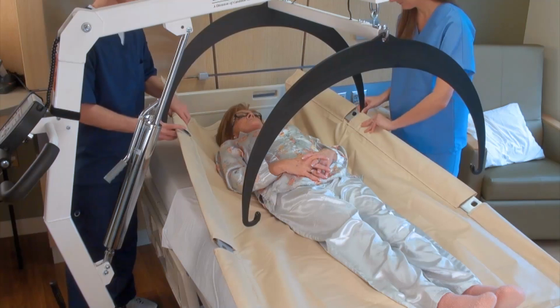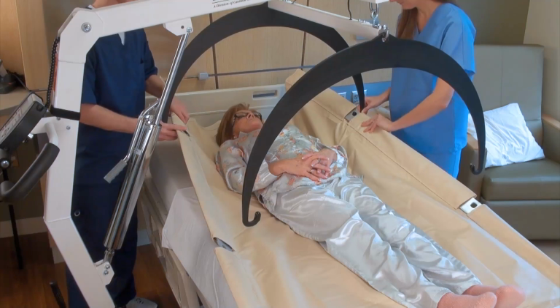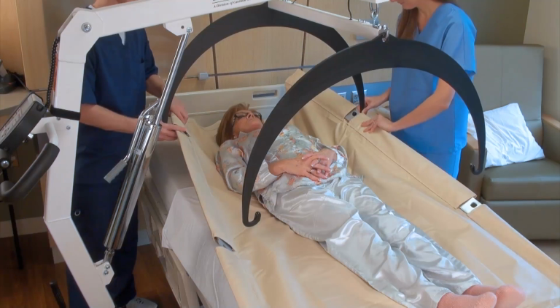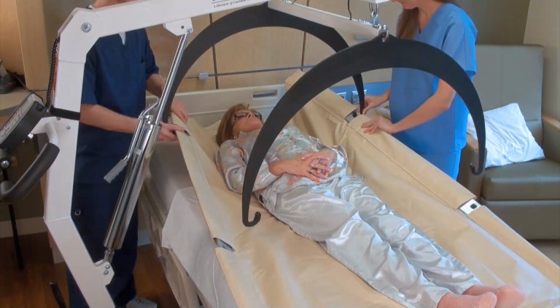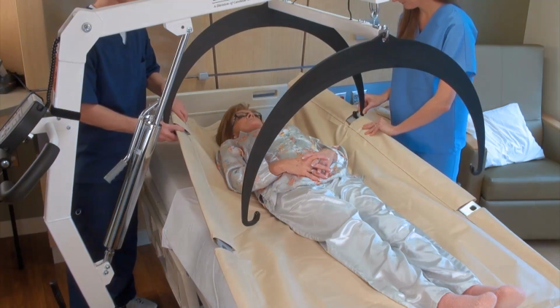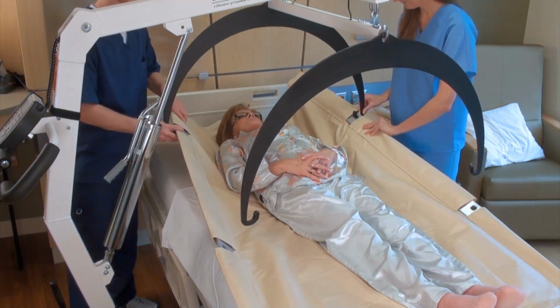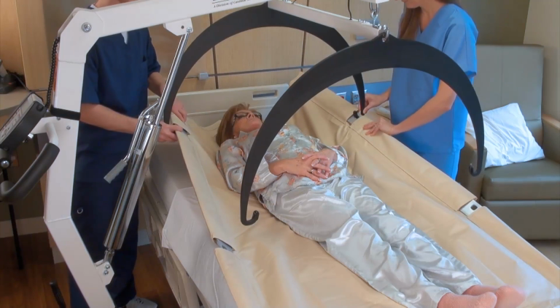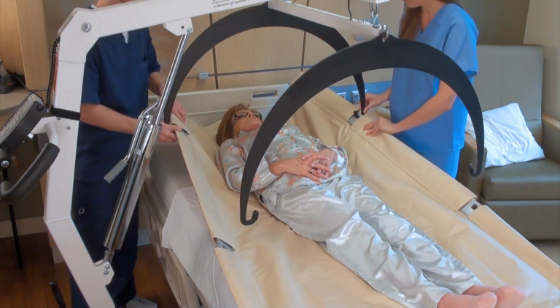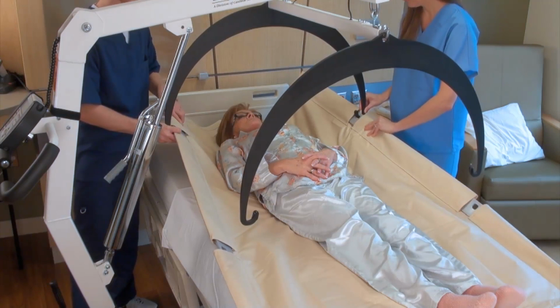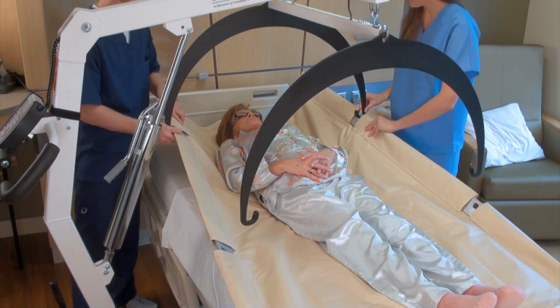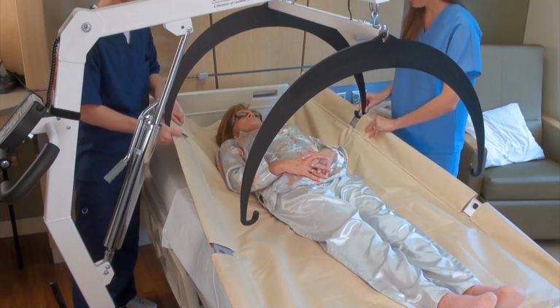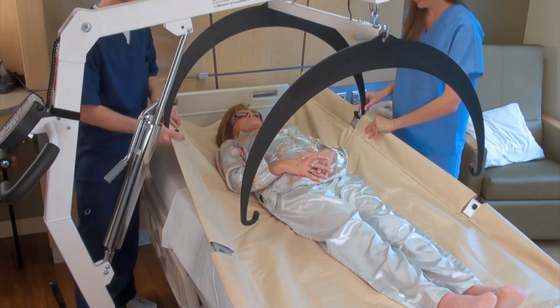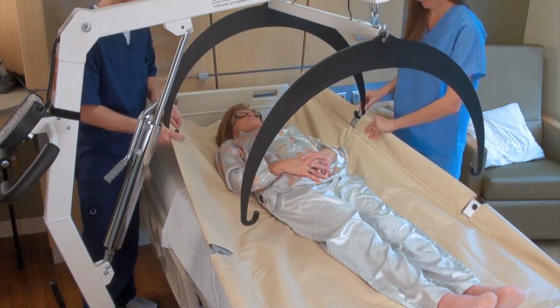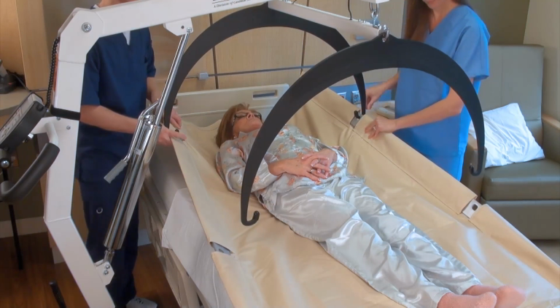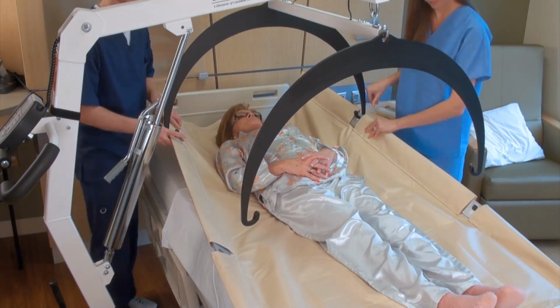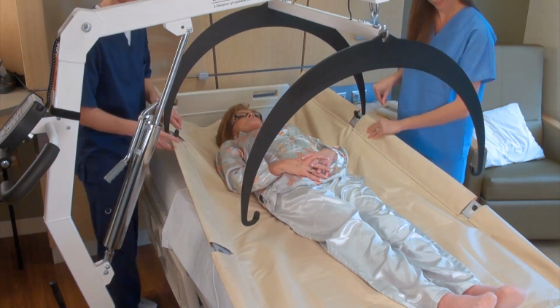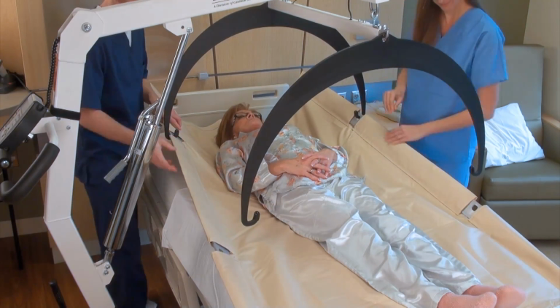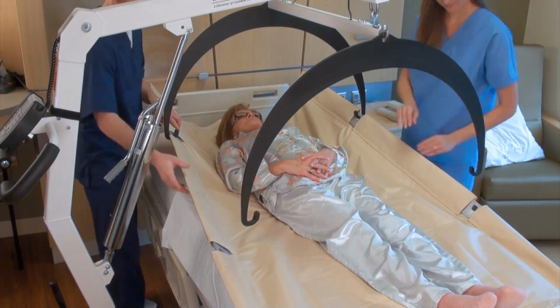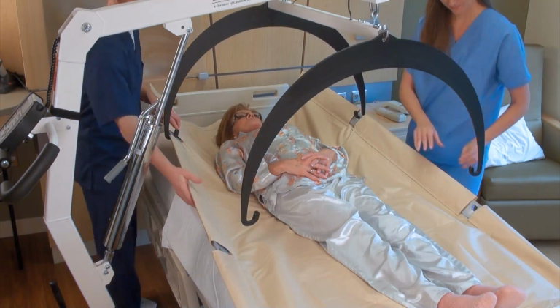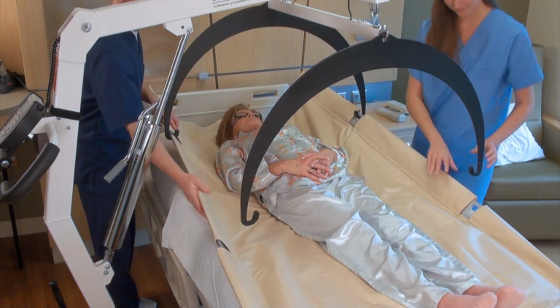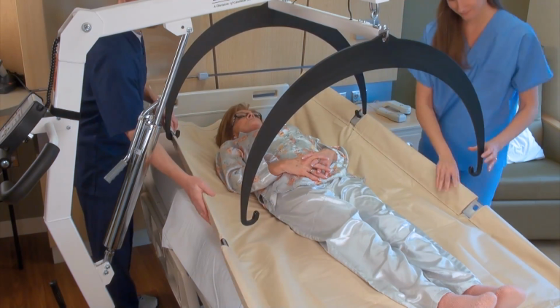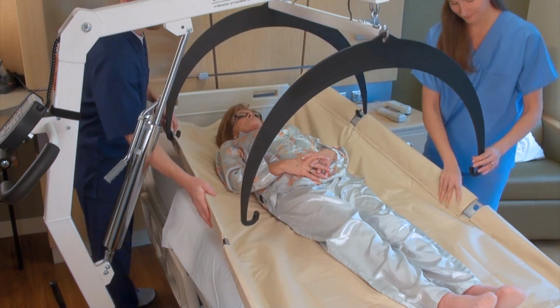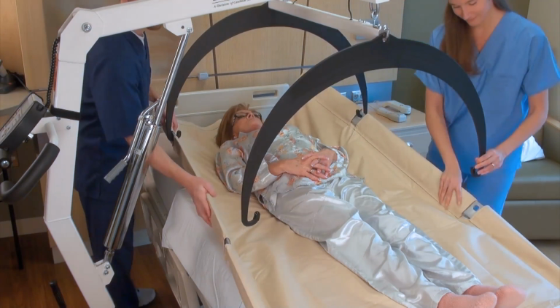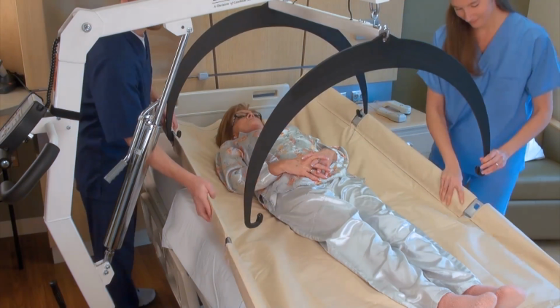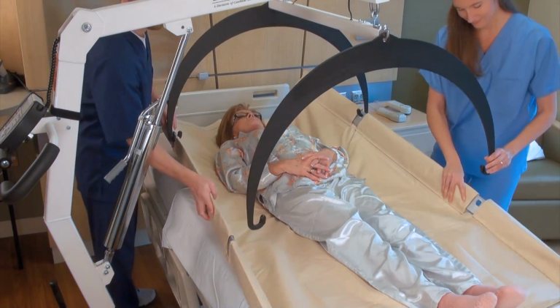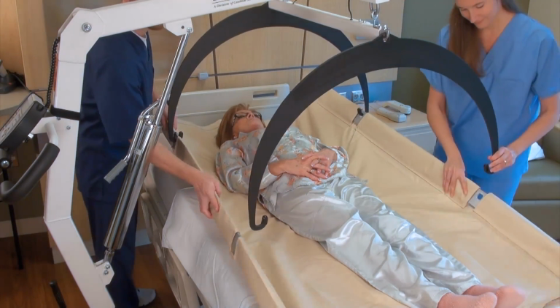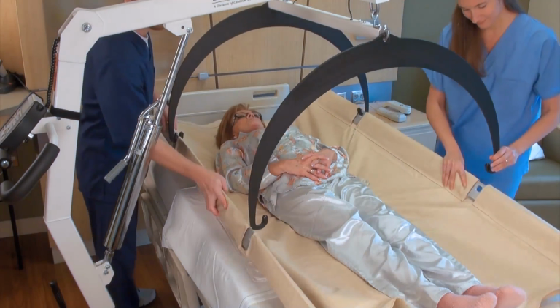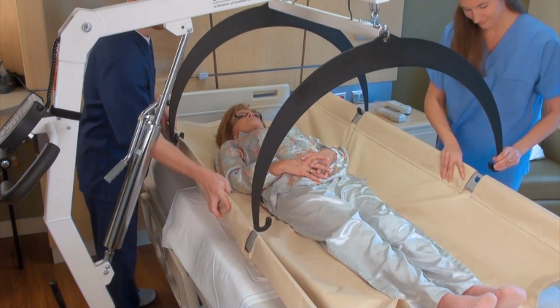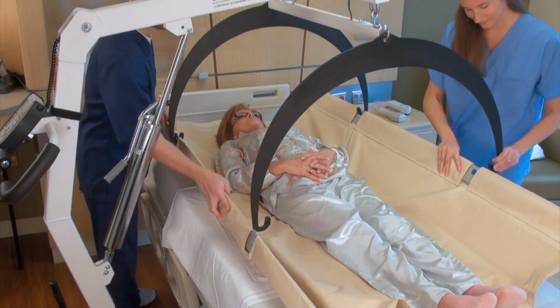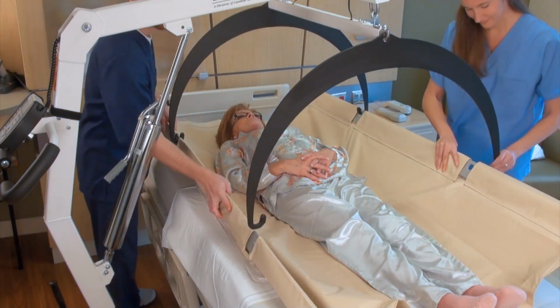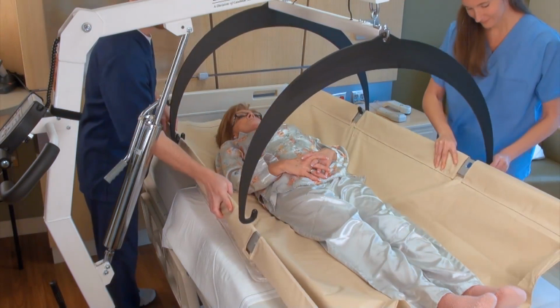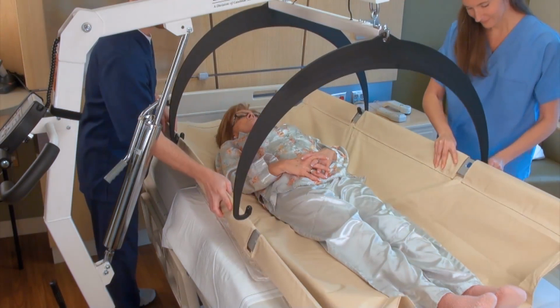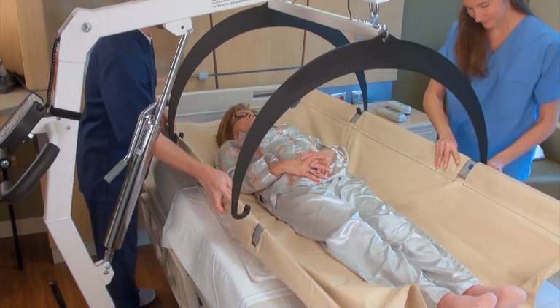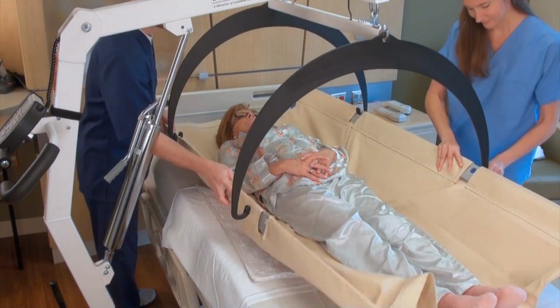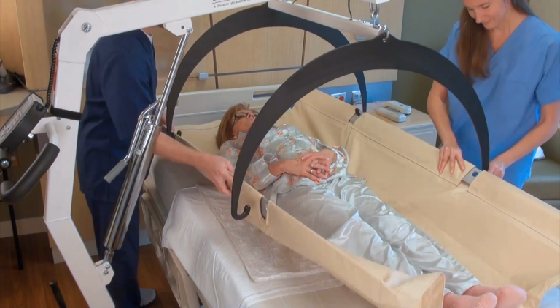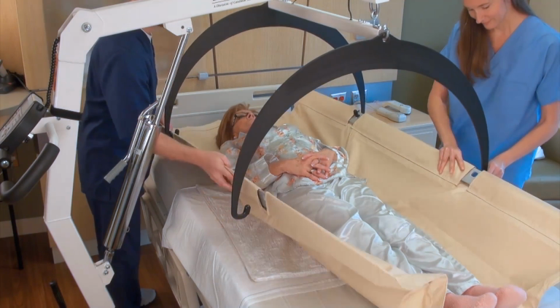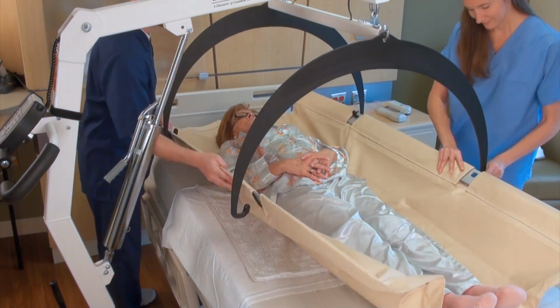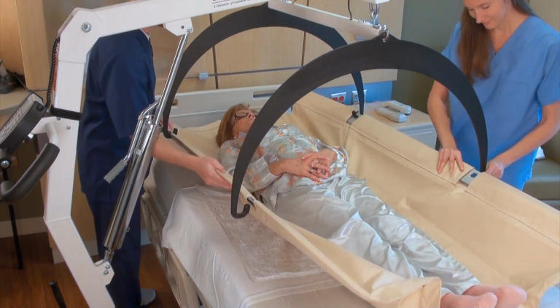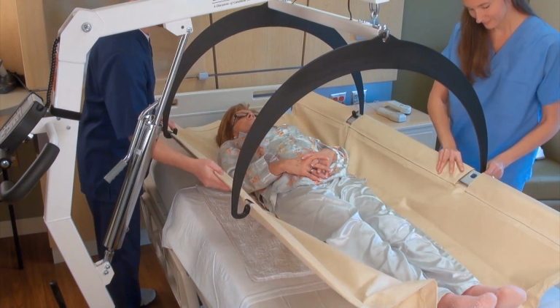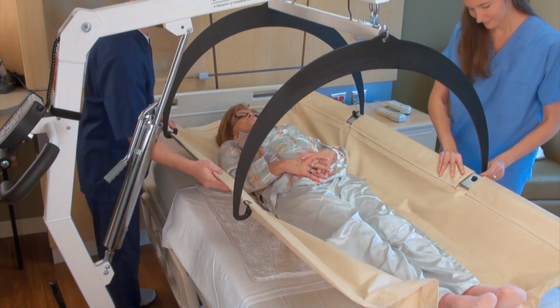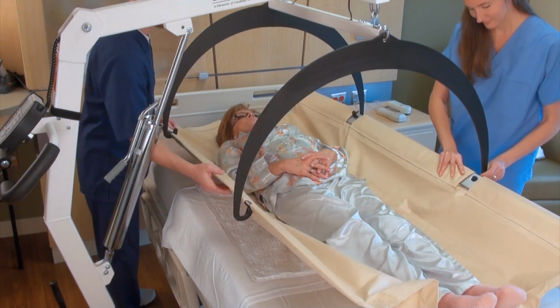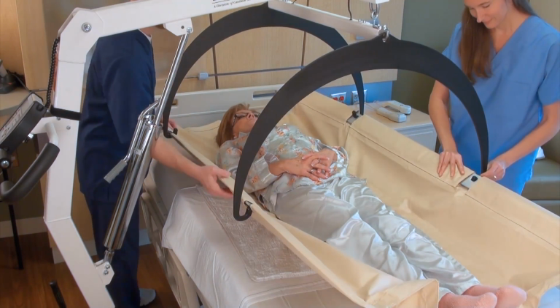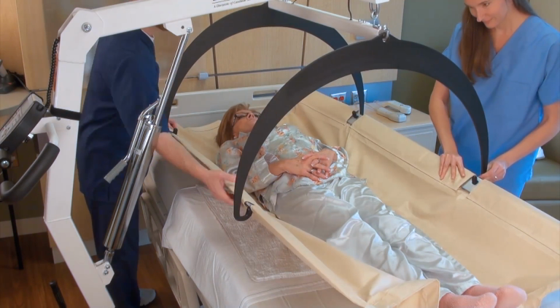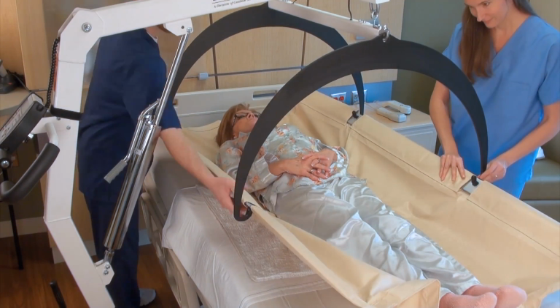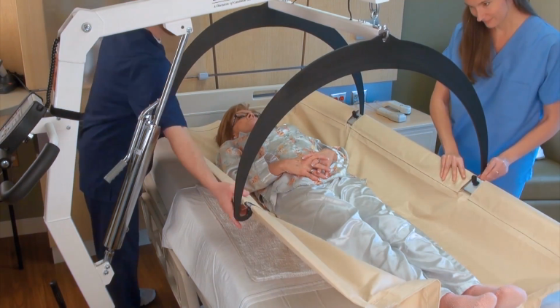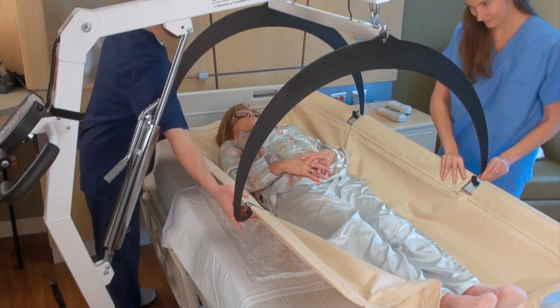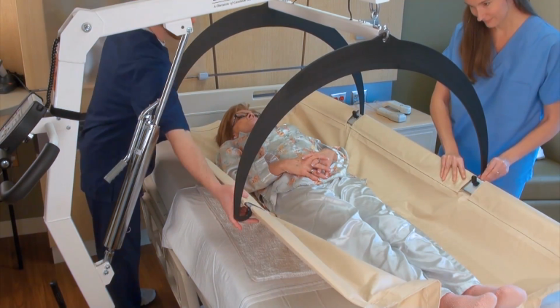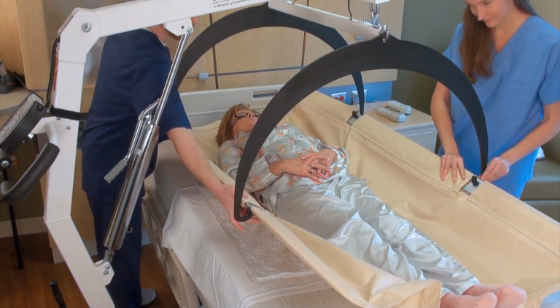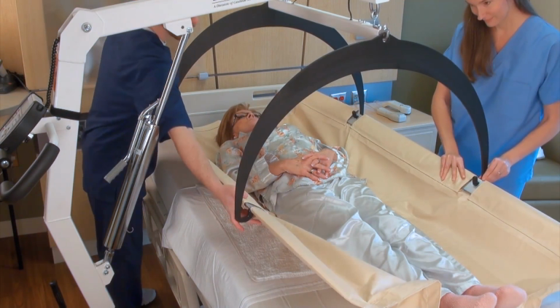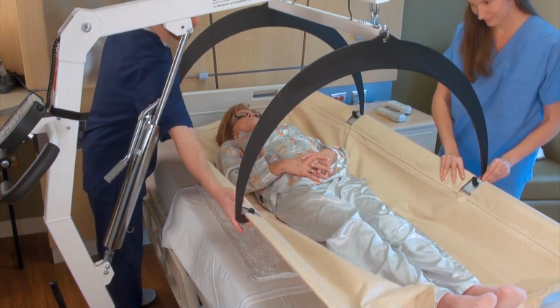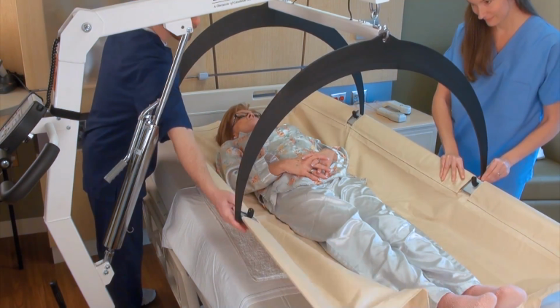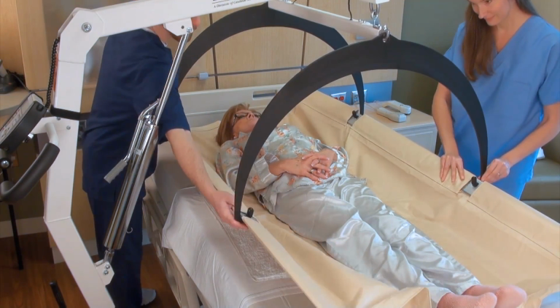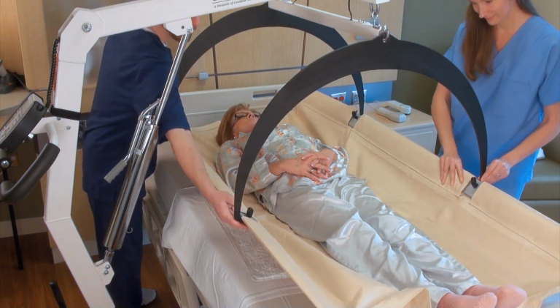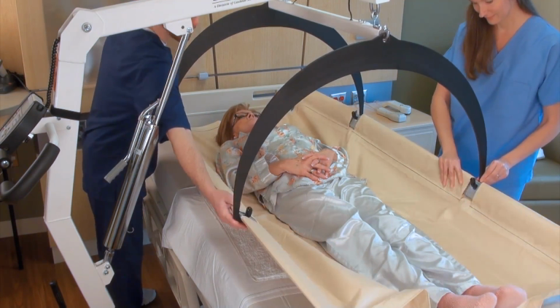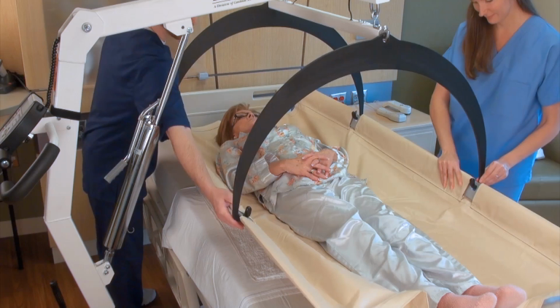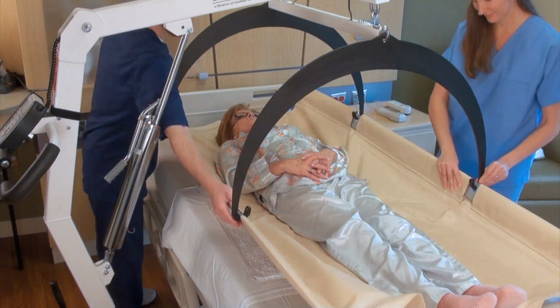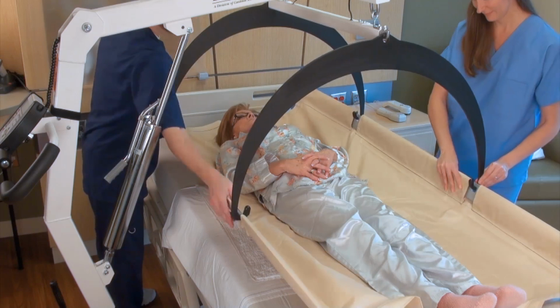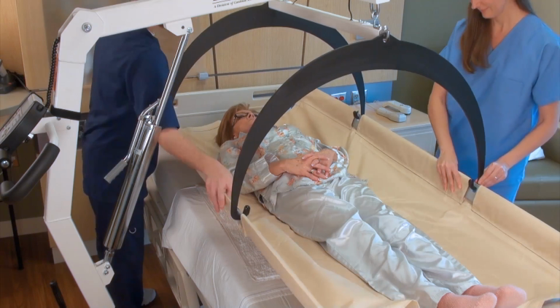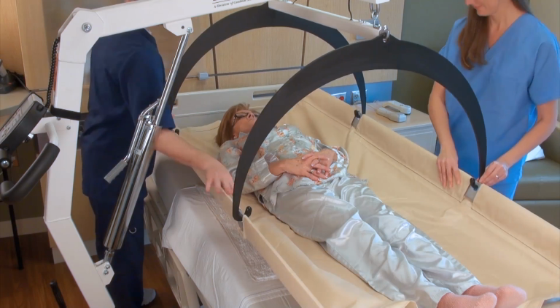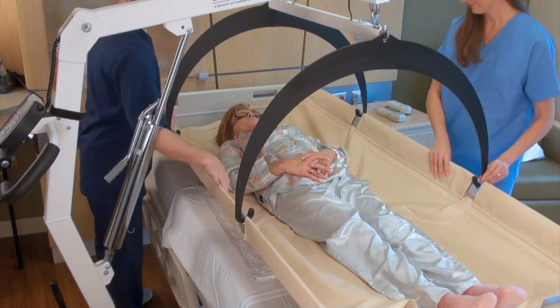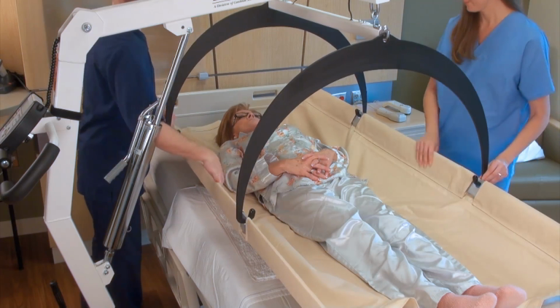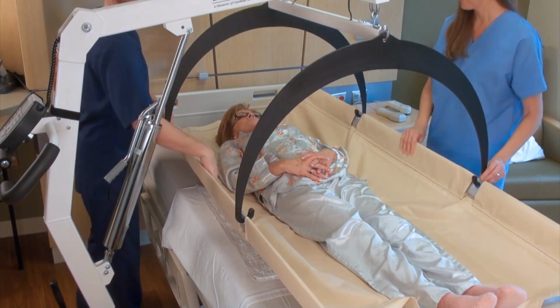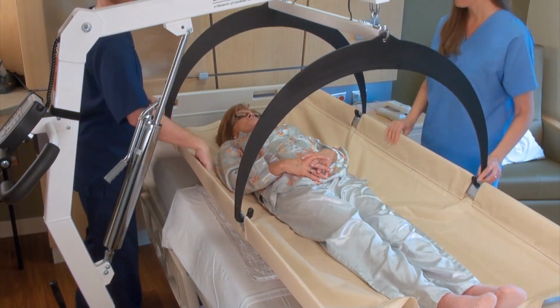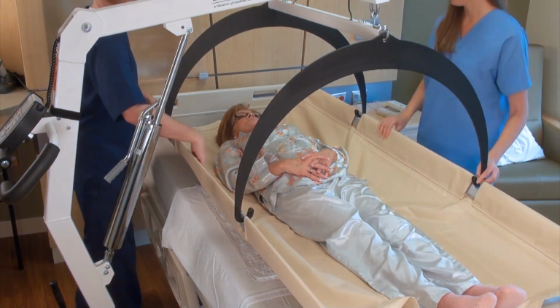Once more, connect the stretcher to the support hoops using the holes in the stretcher support bars on either side of the patient.